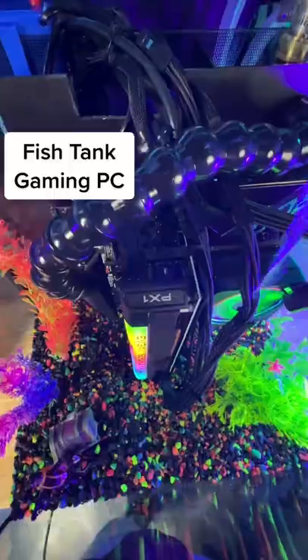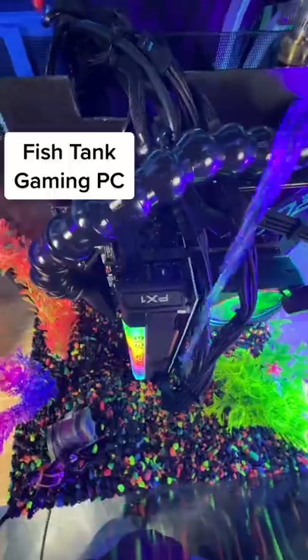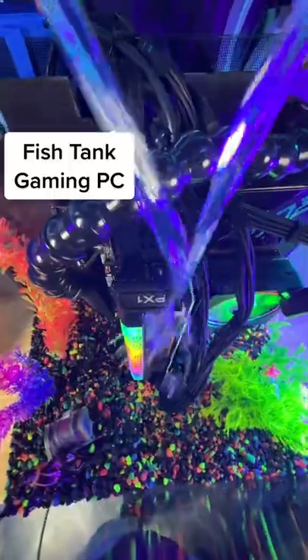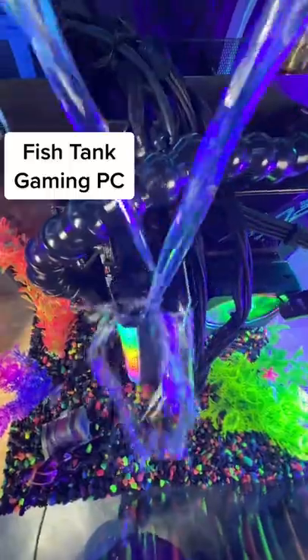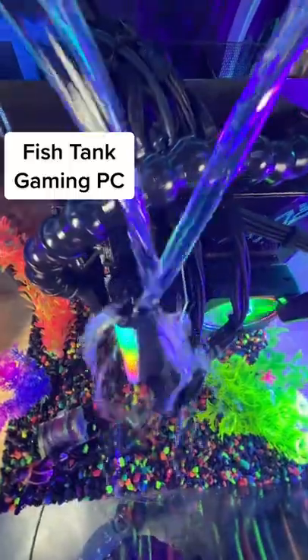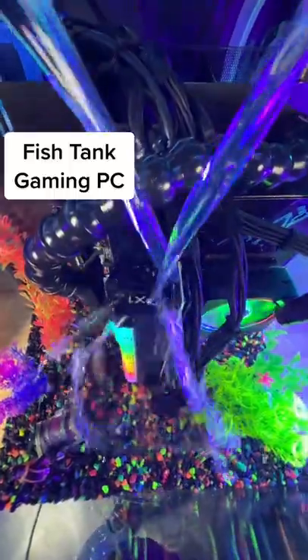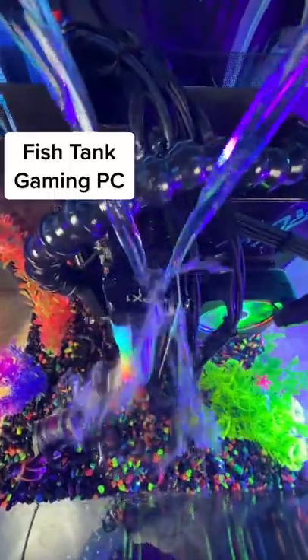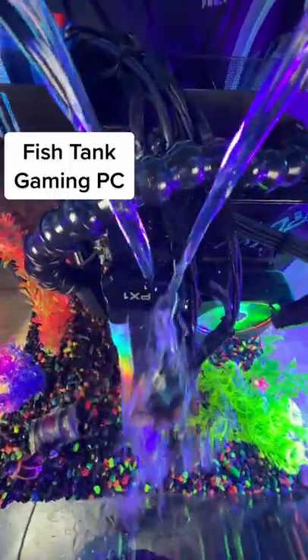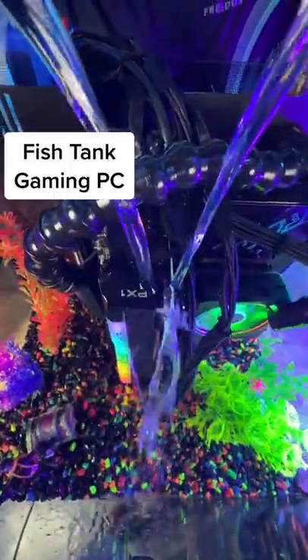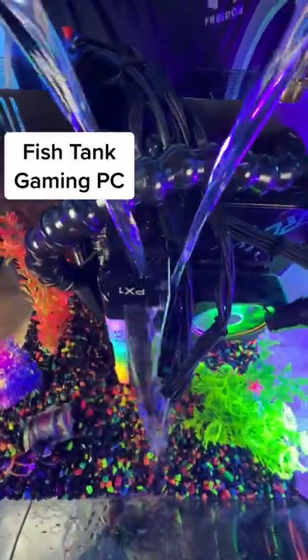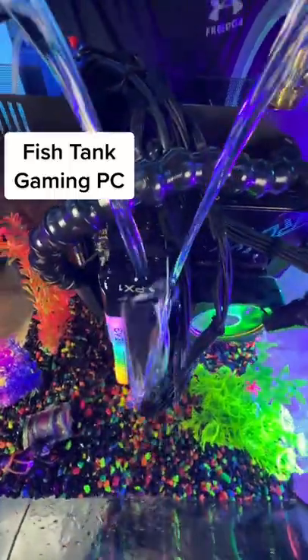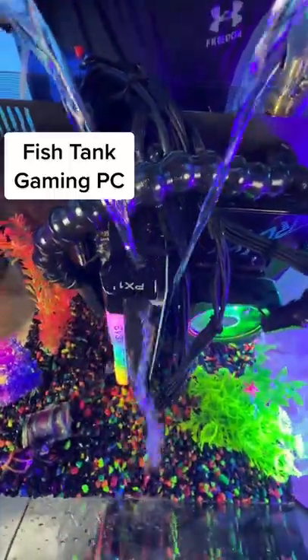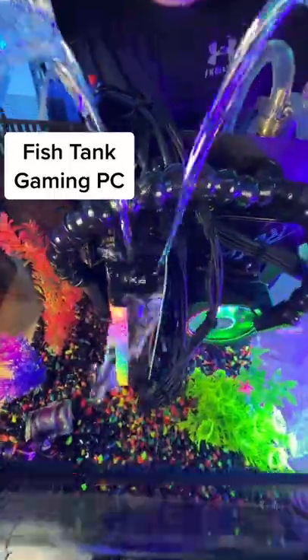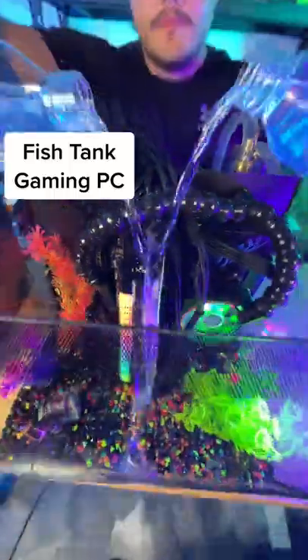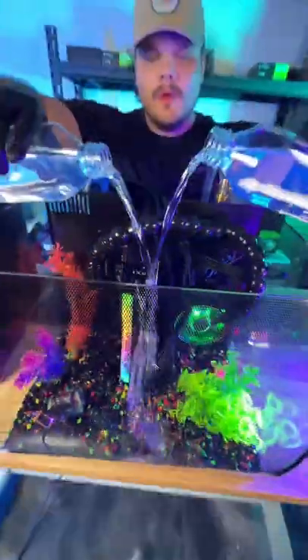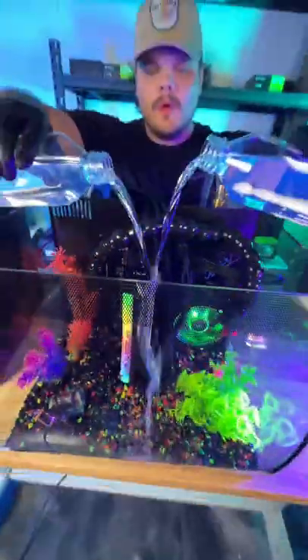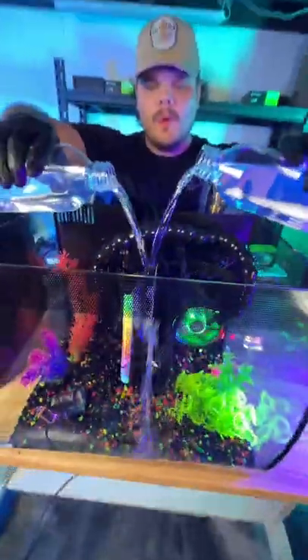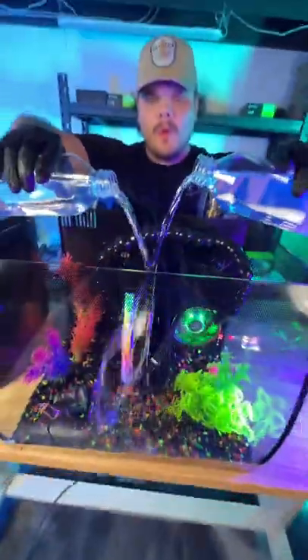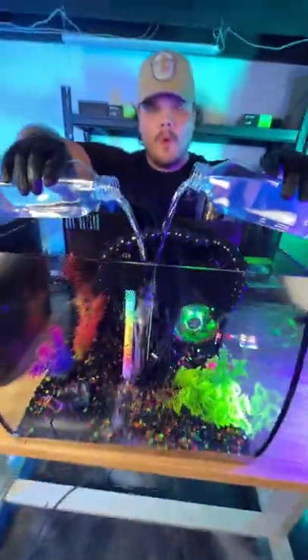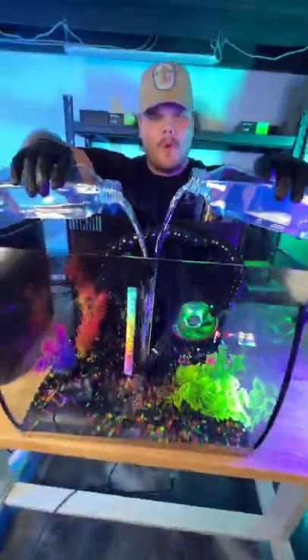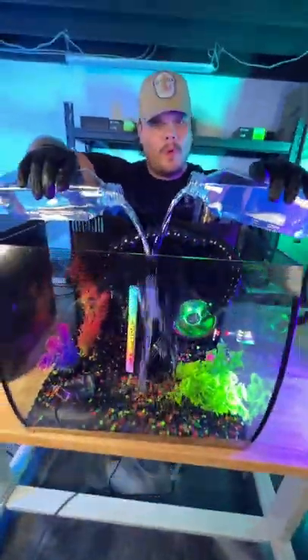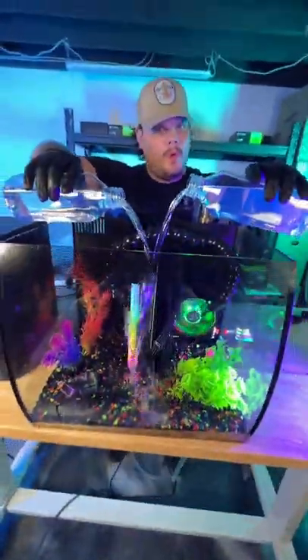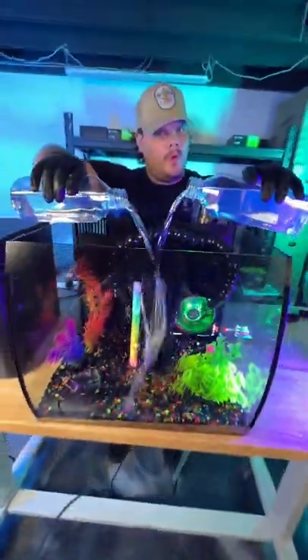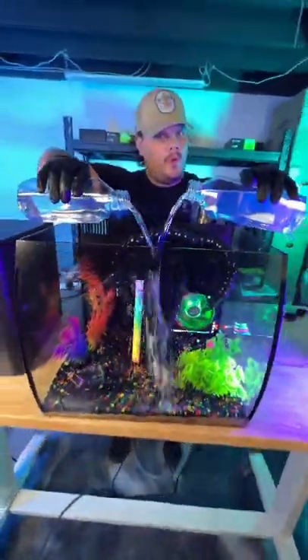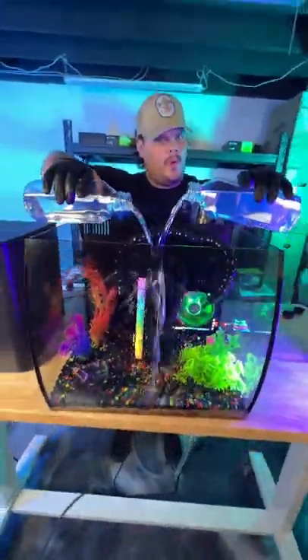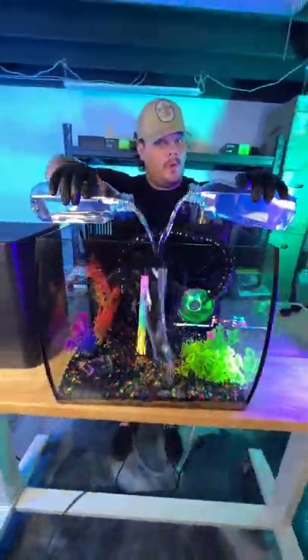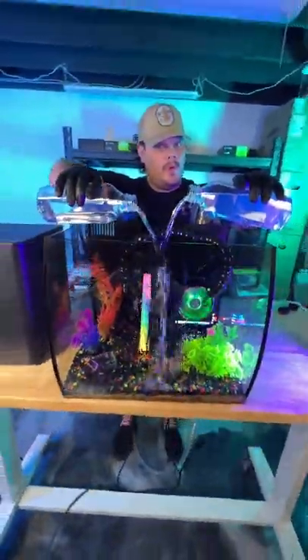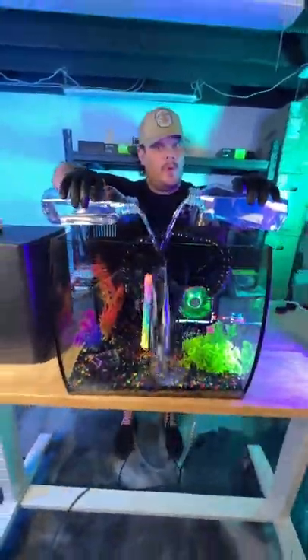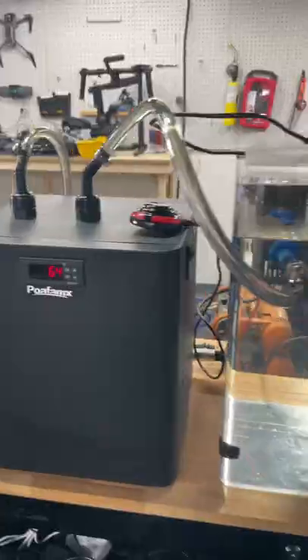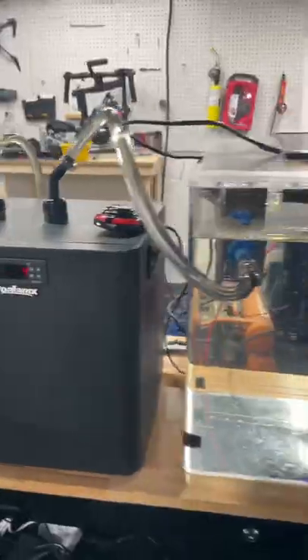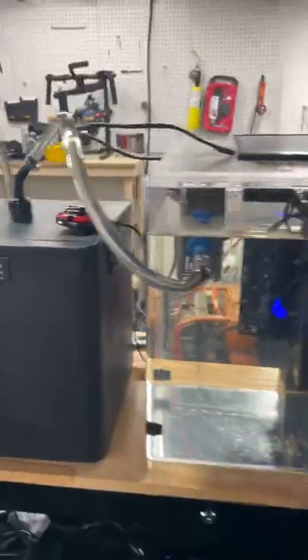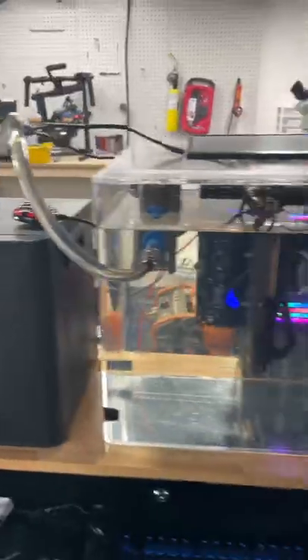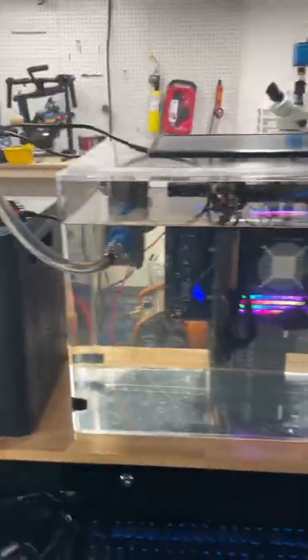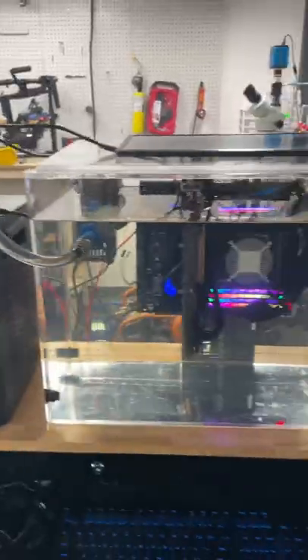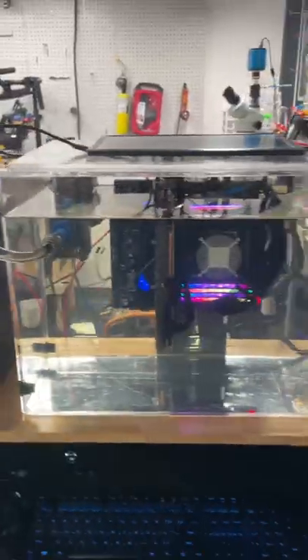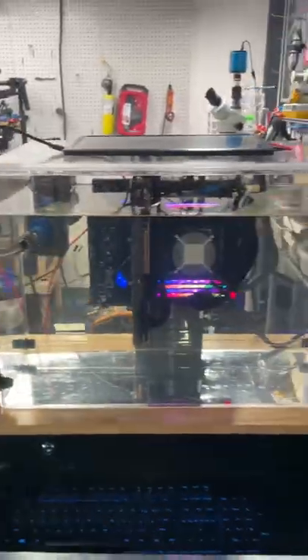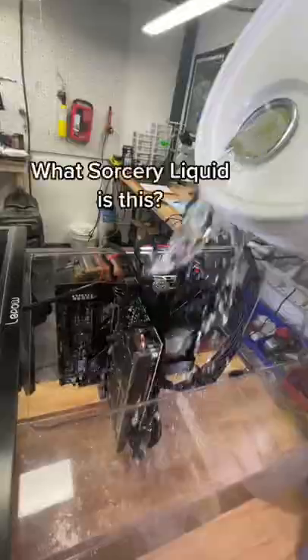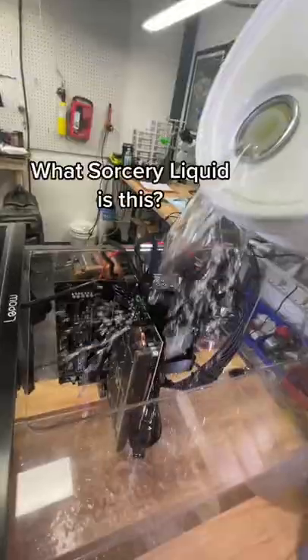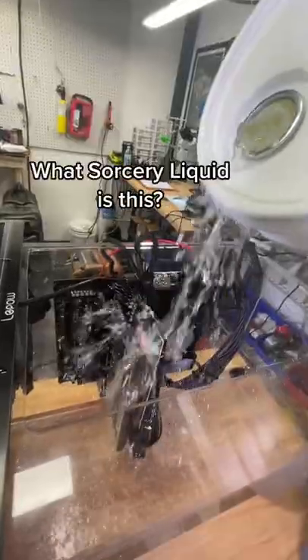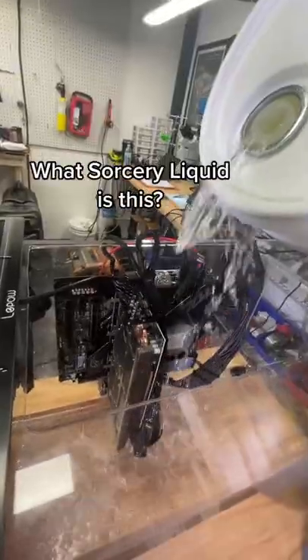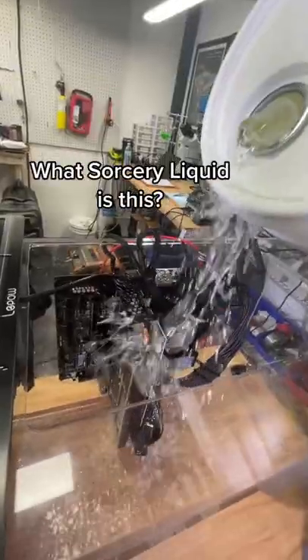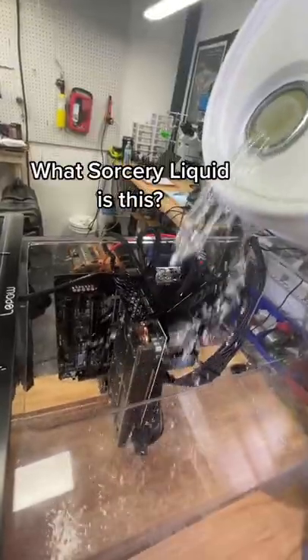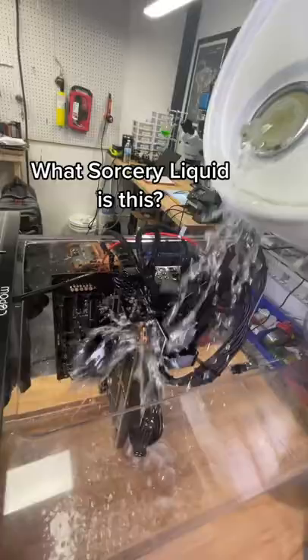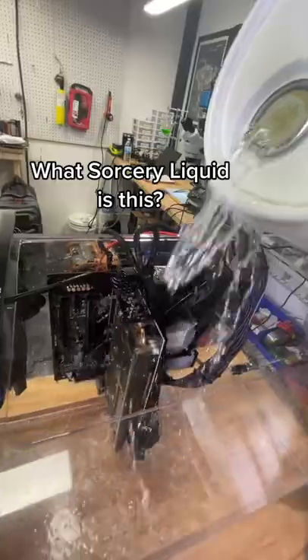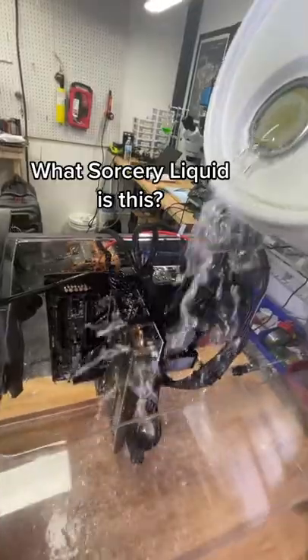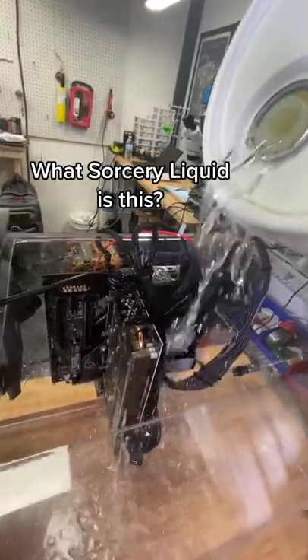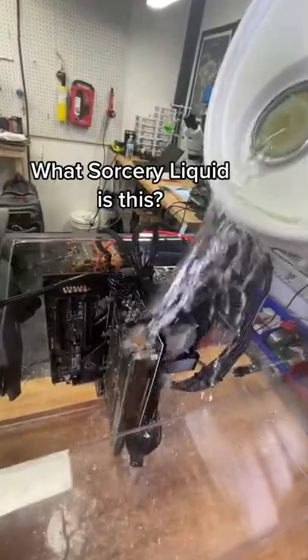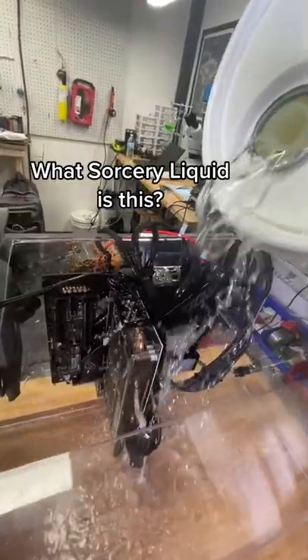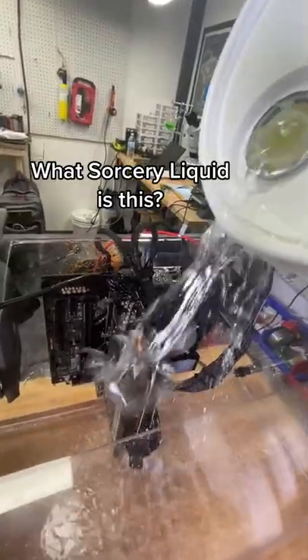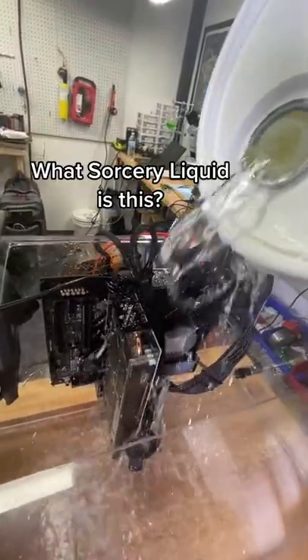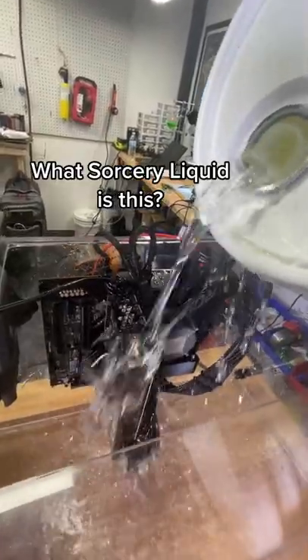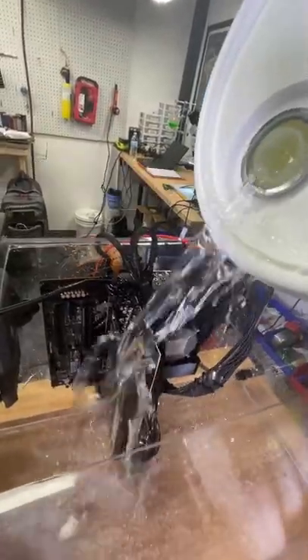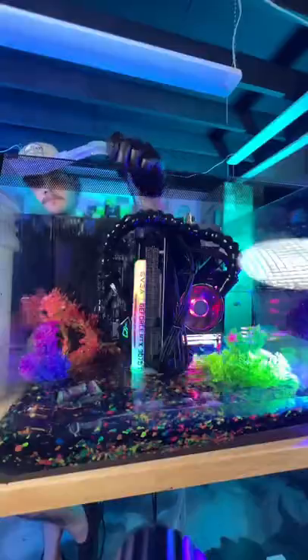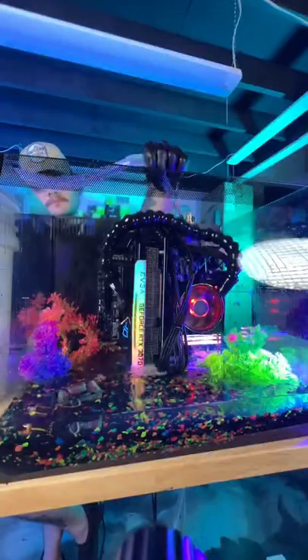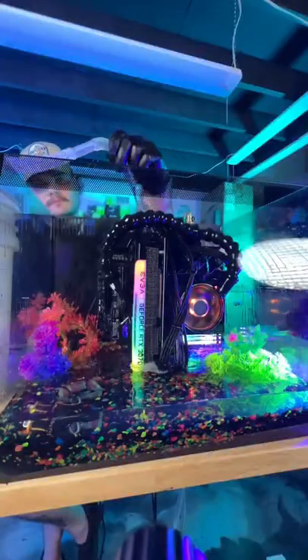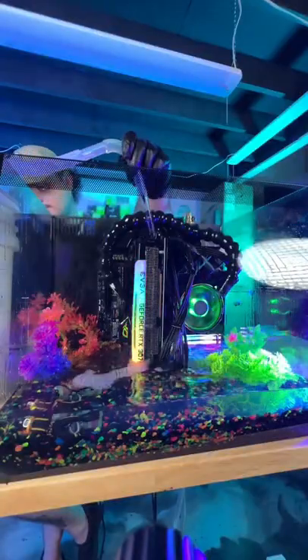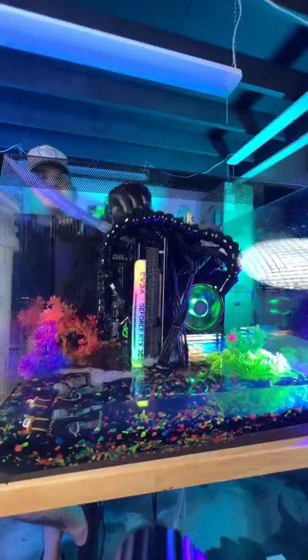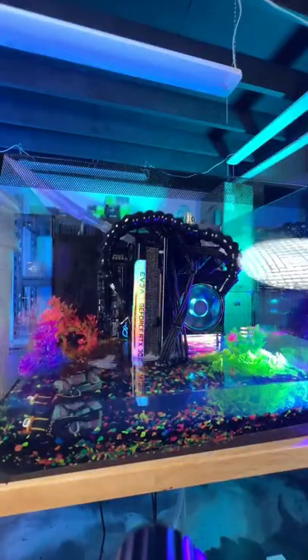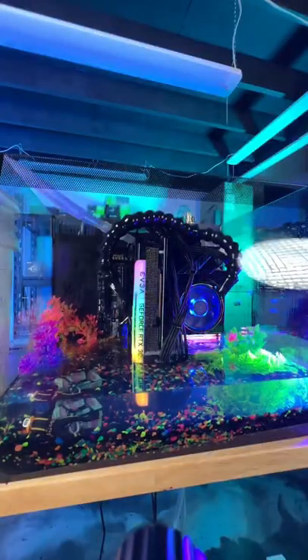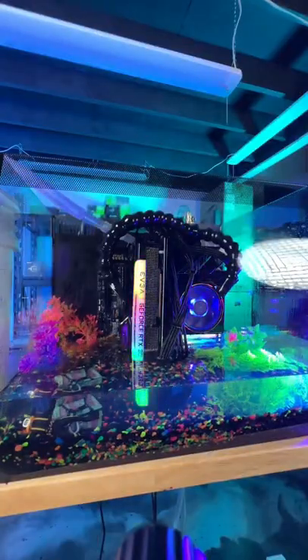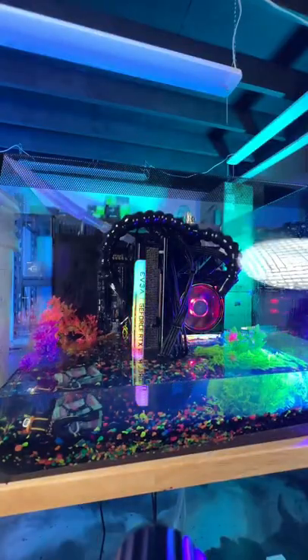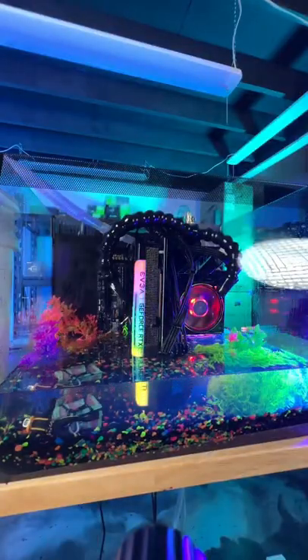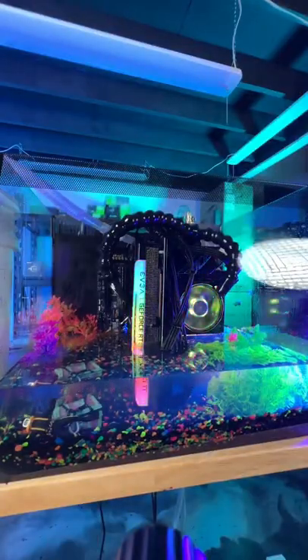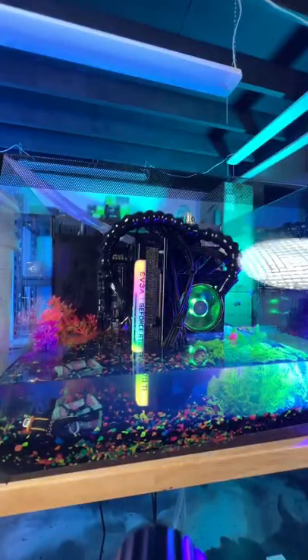A gaming PC in a fish tank — let's build it. The first time we built a tank PC, everyone debated the liquid we used. Well today, we're going to tell you.